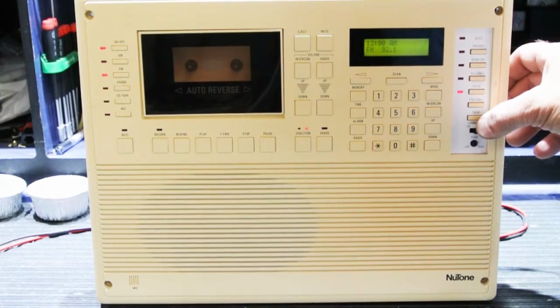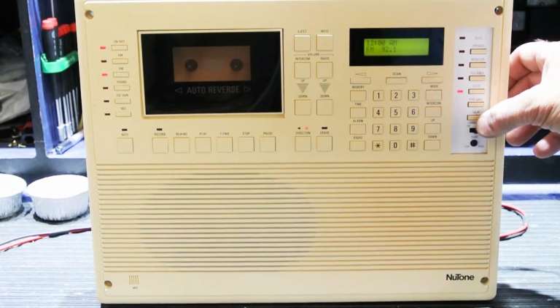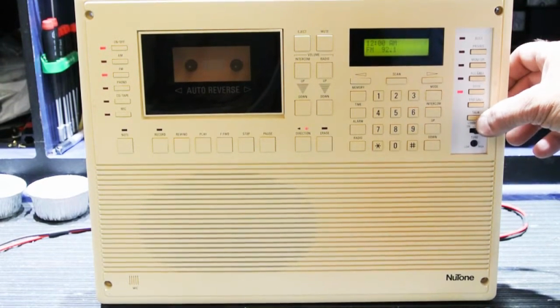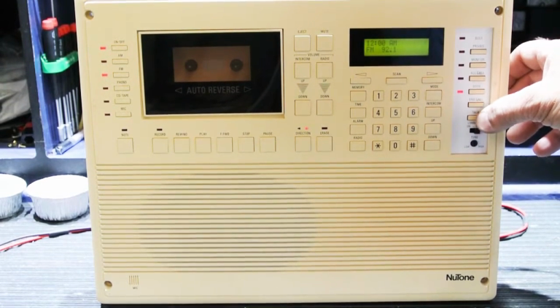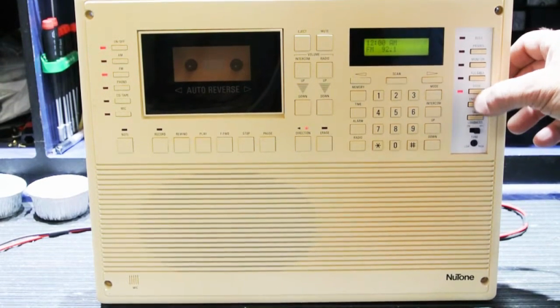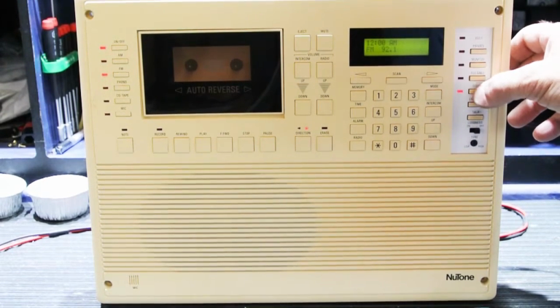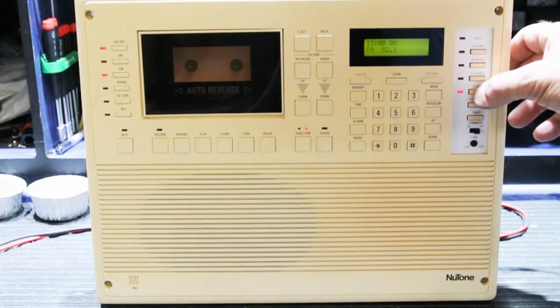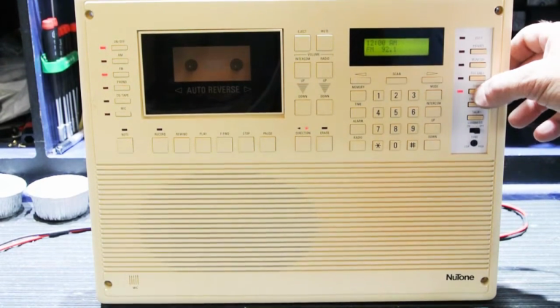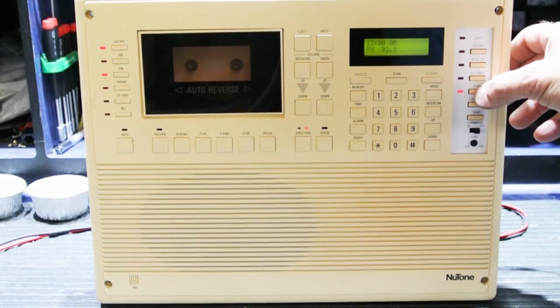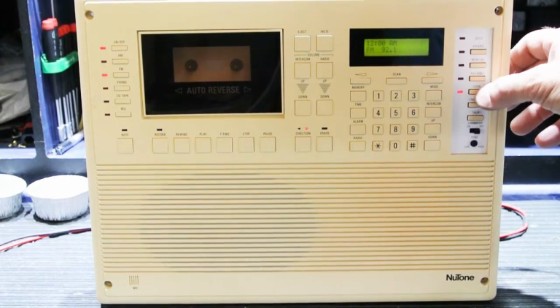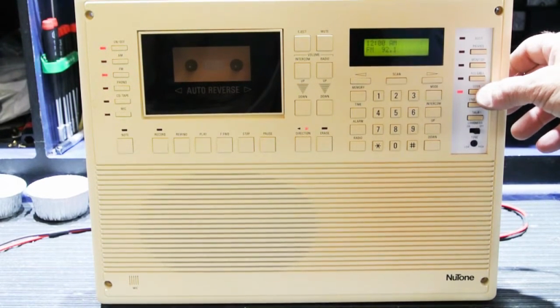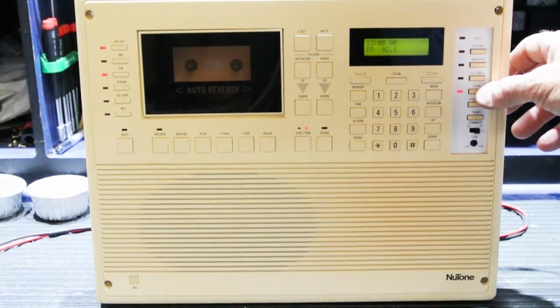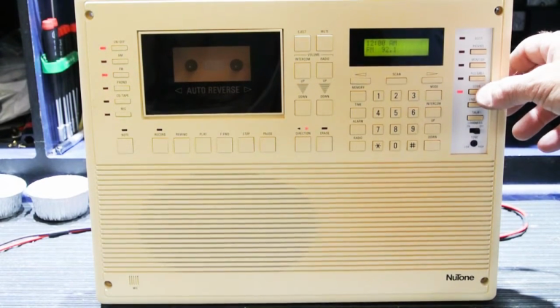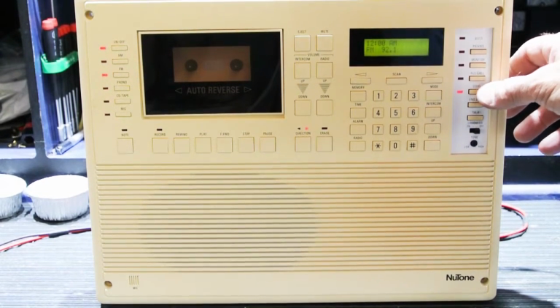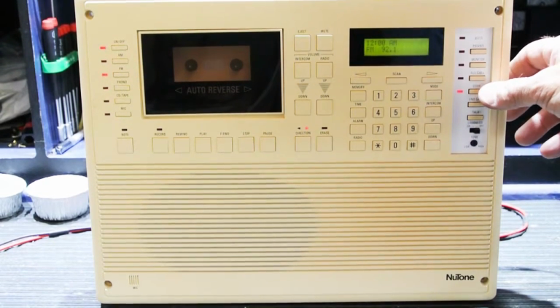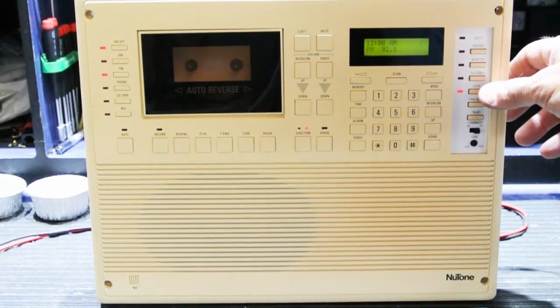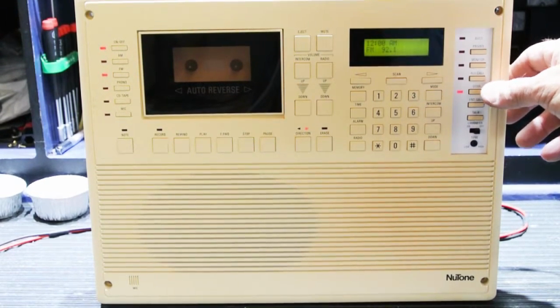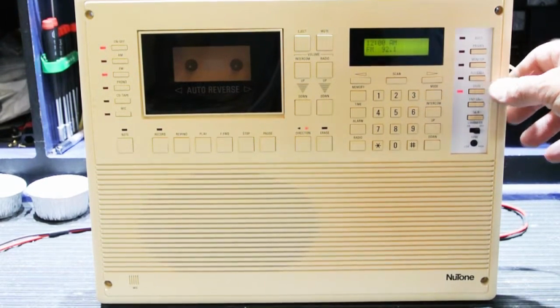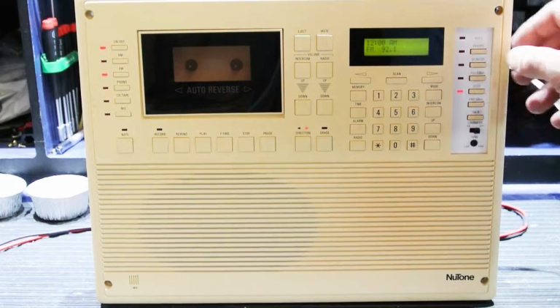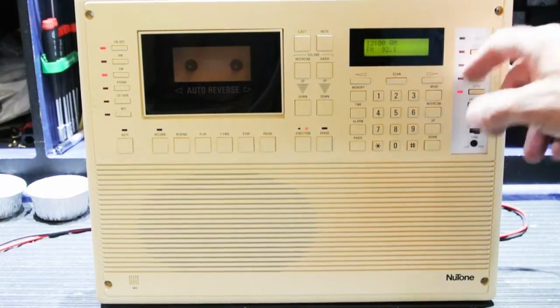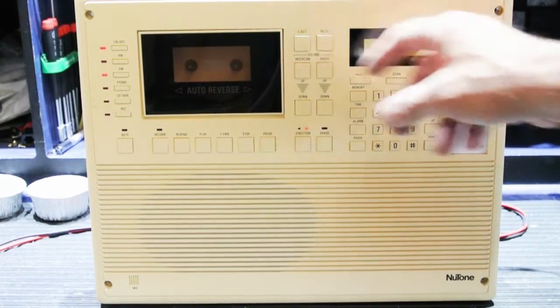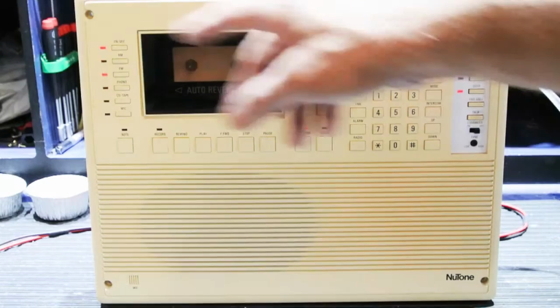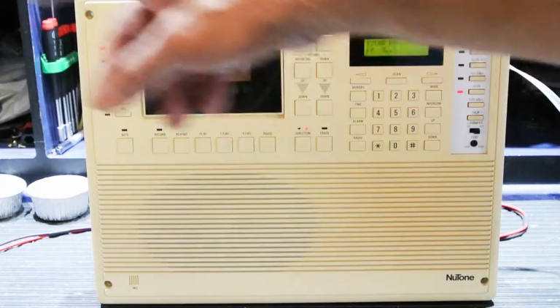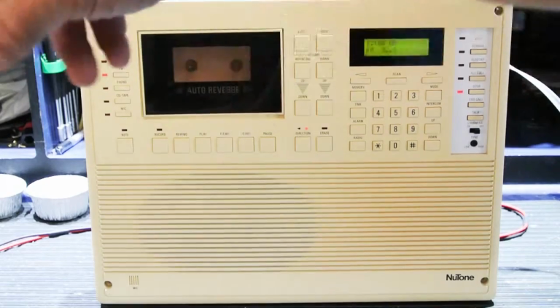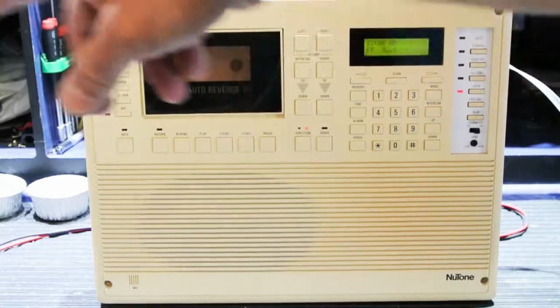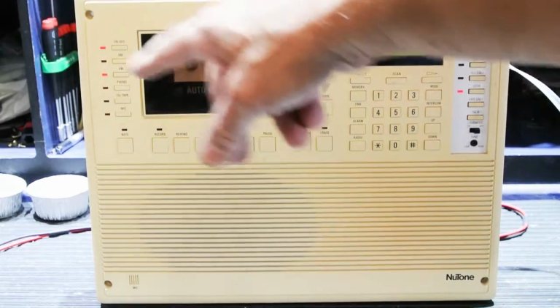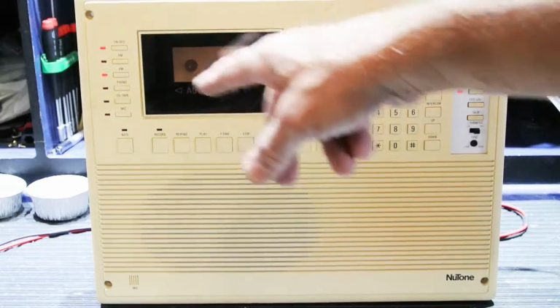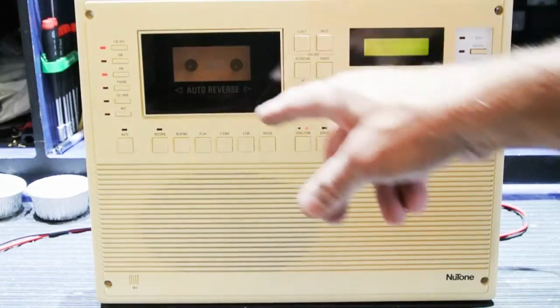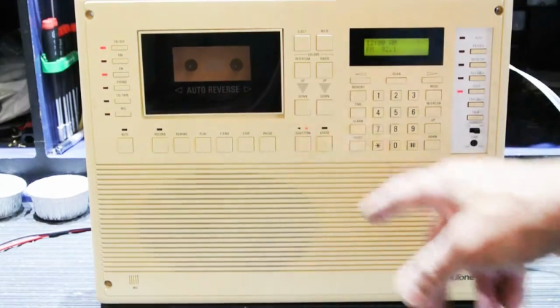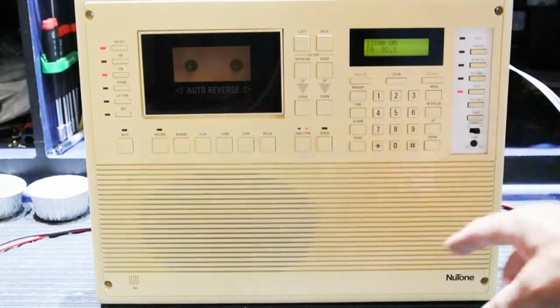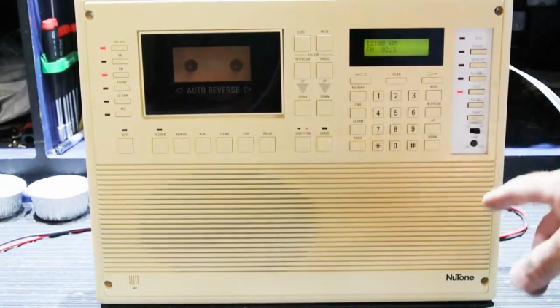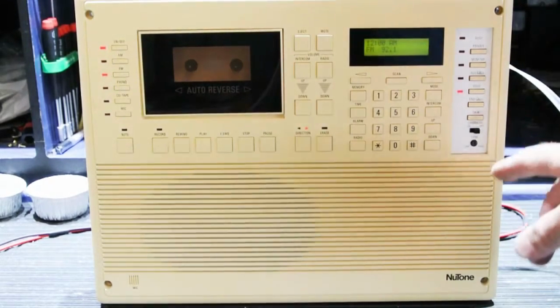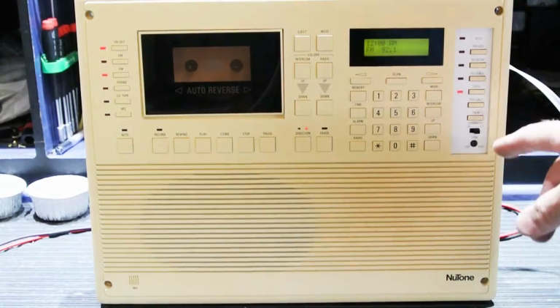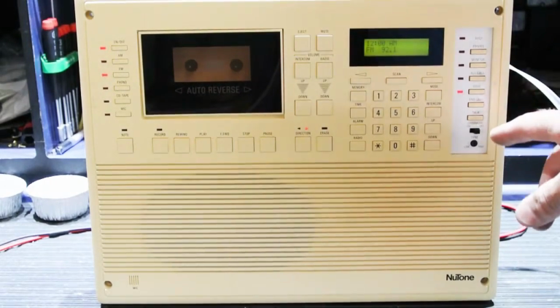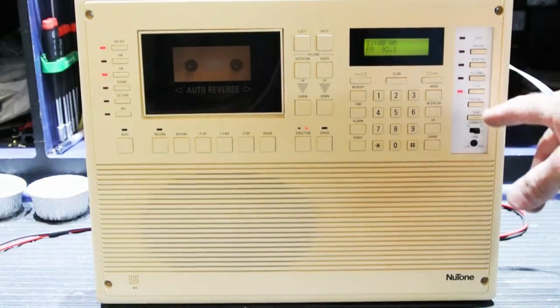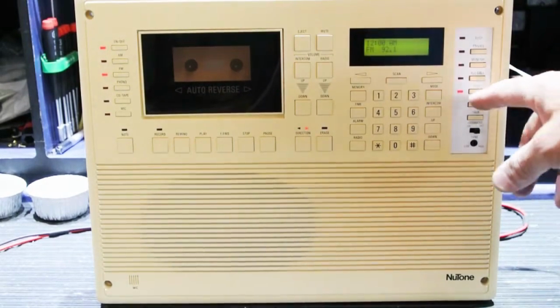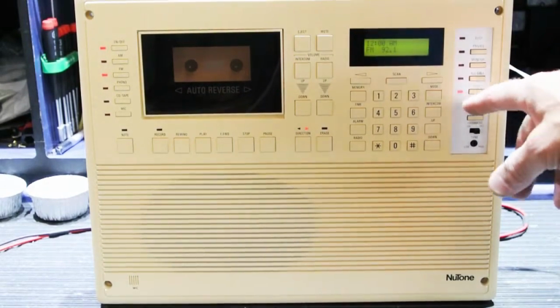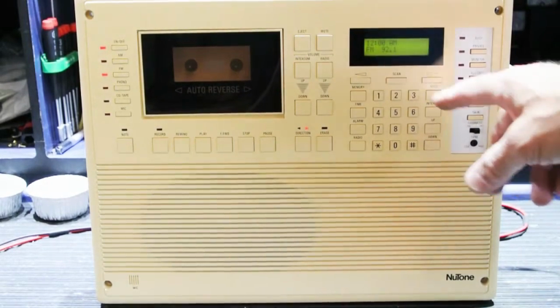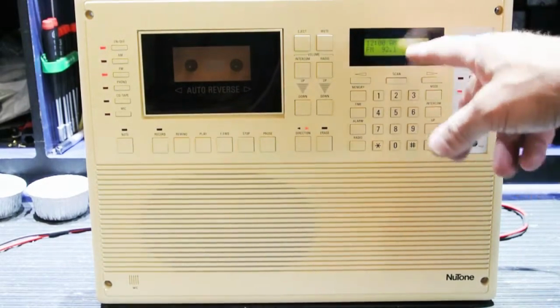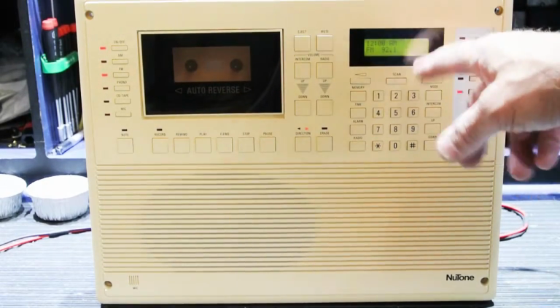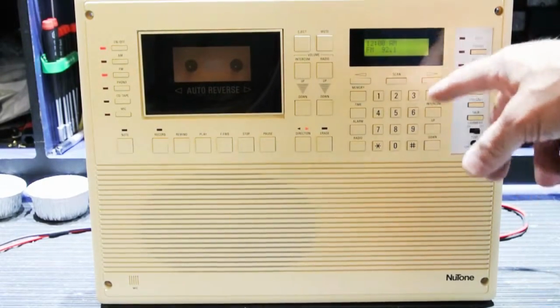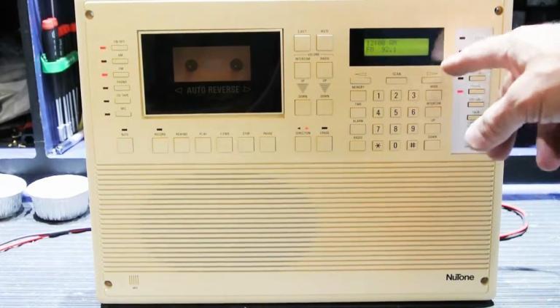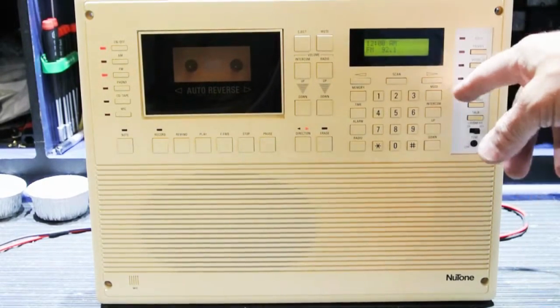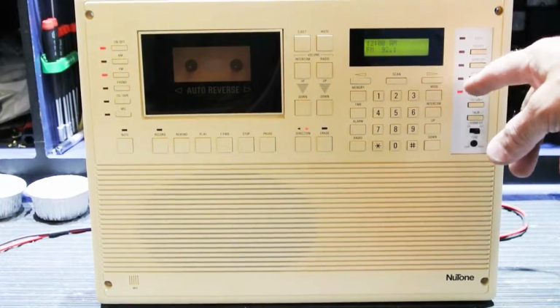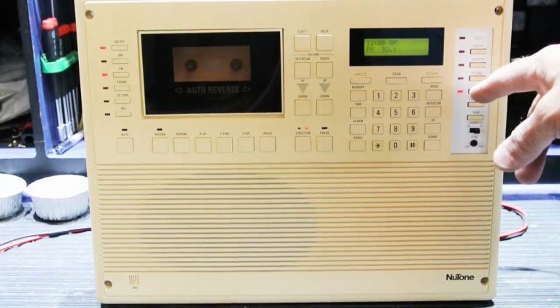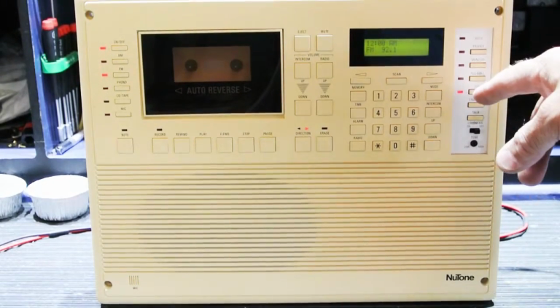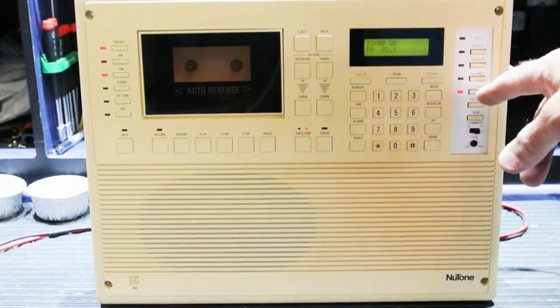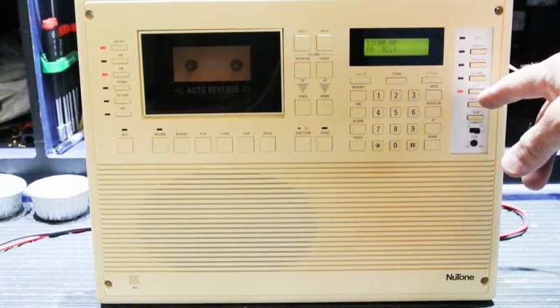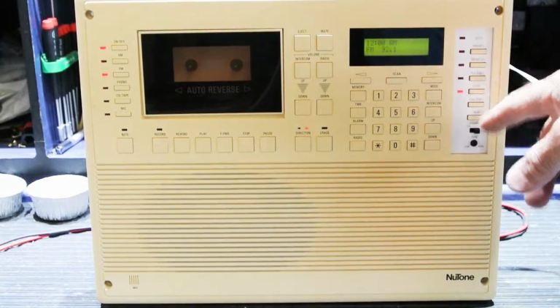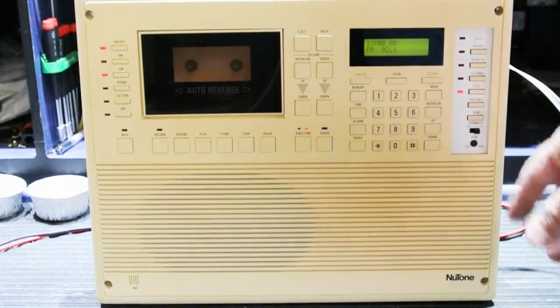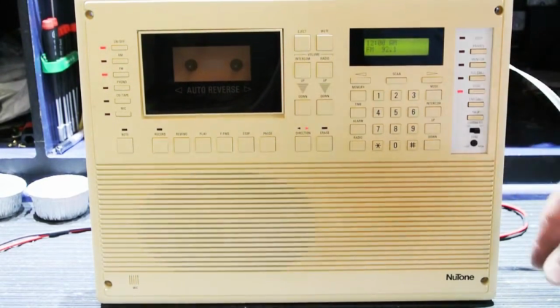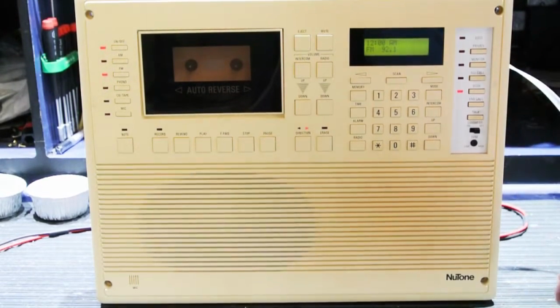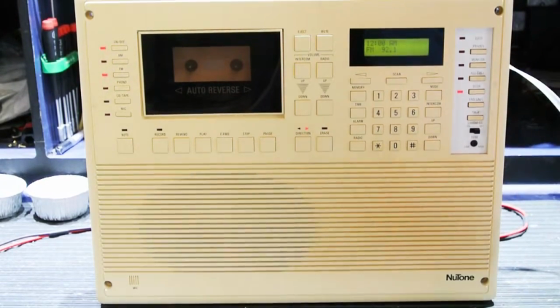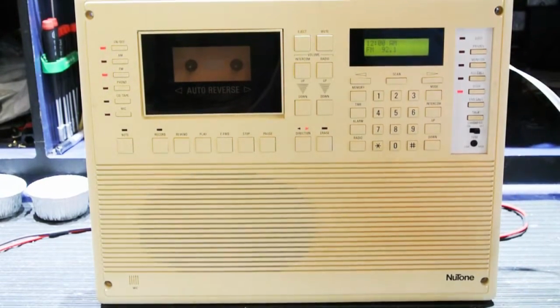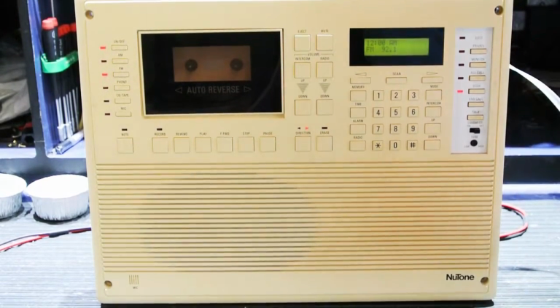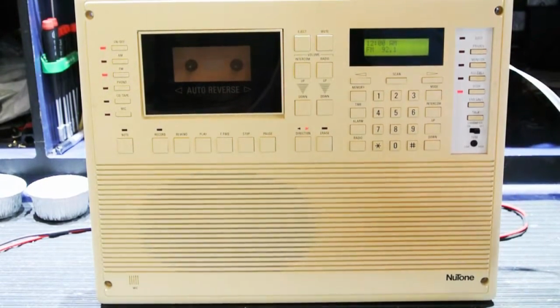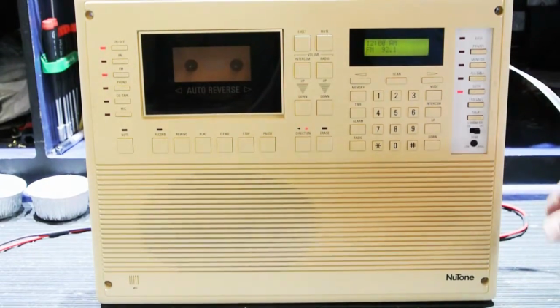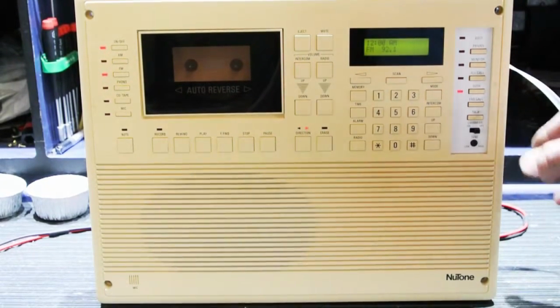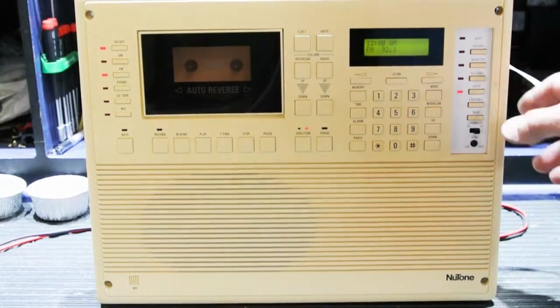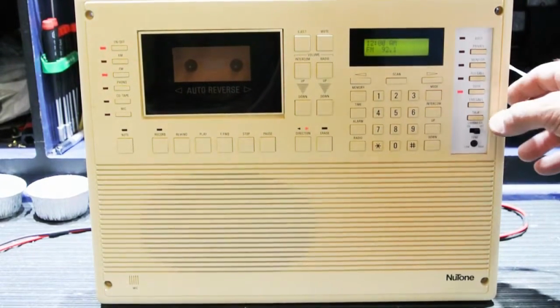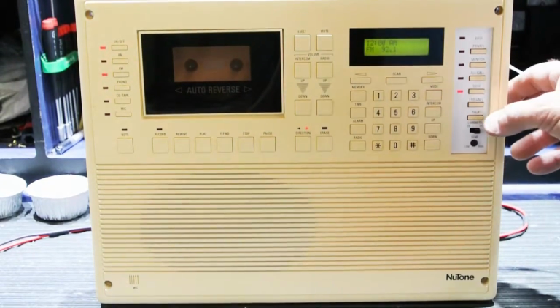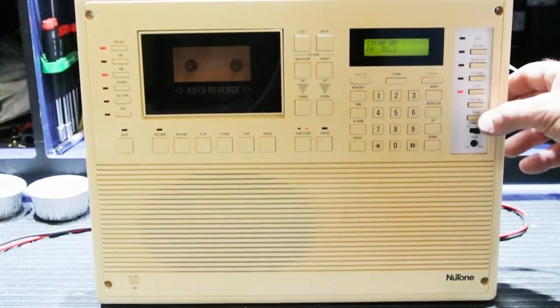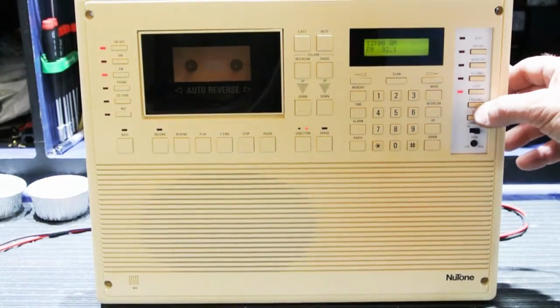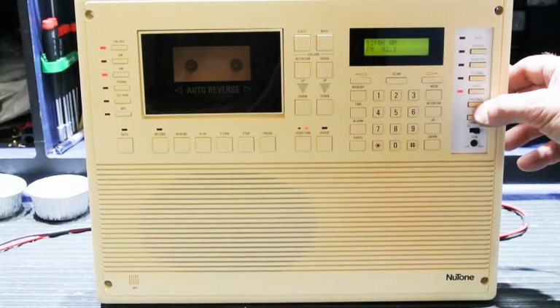When you try to activate the door speaker — I do have a door speaker connected to it also — this is what happens when you try to activate the door speaker.